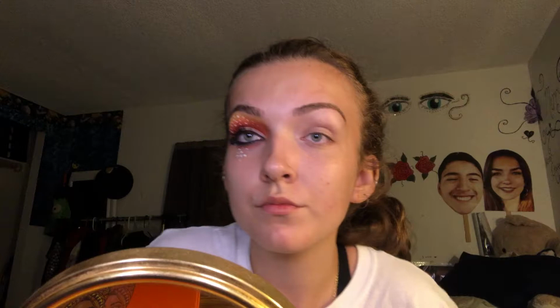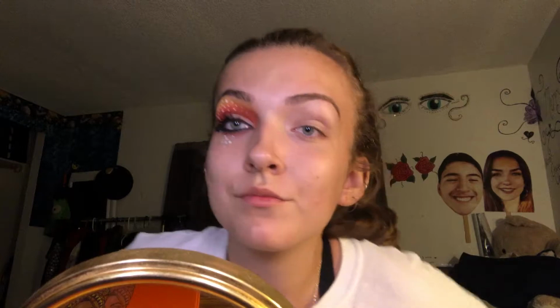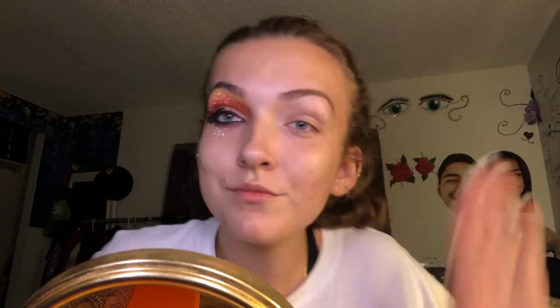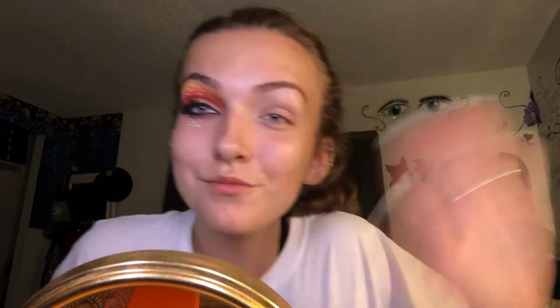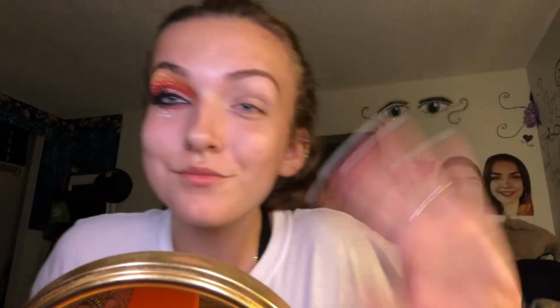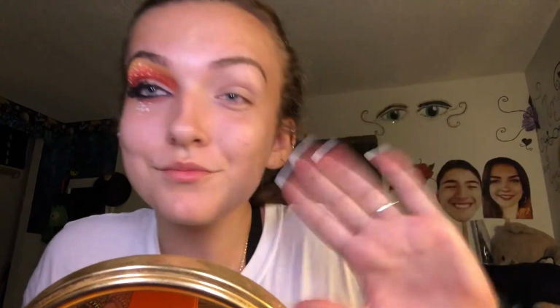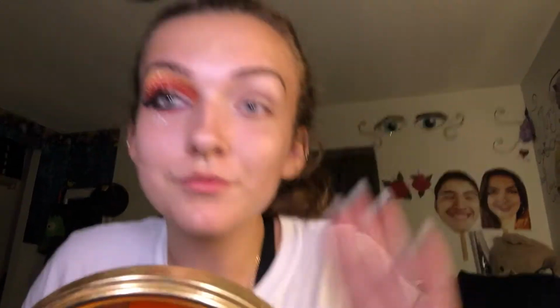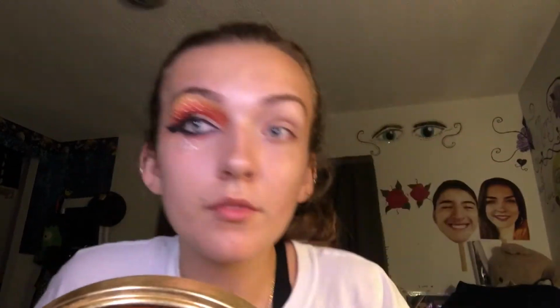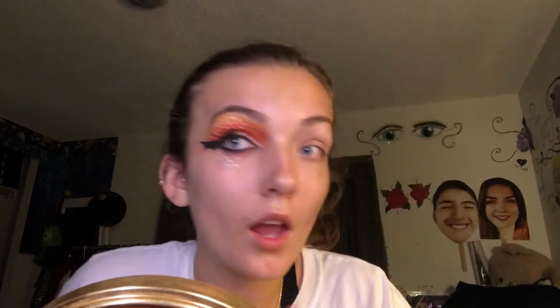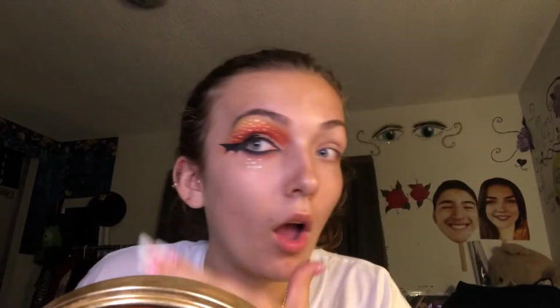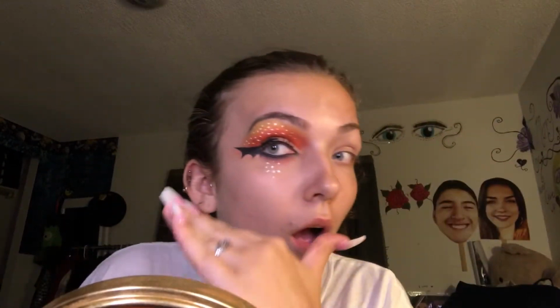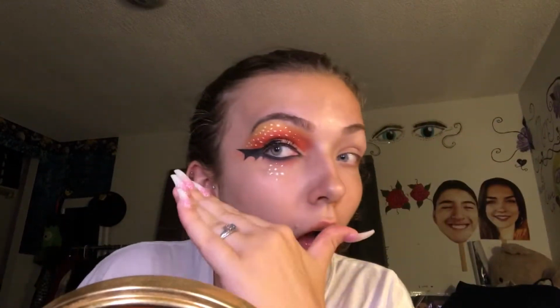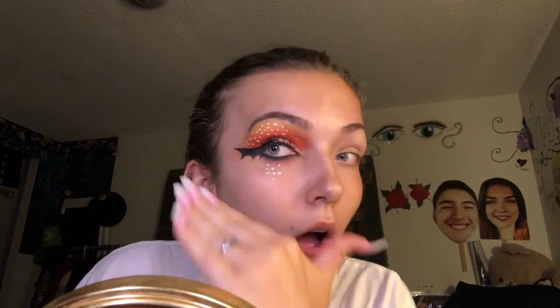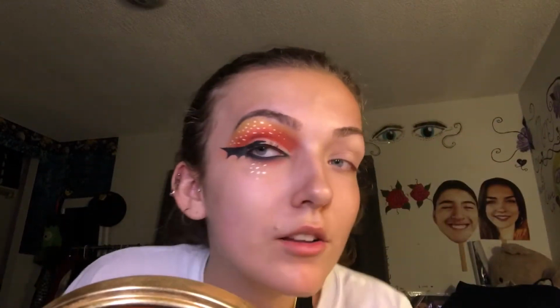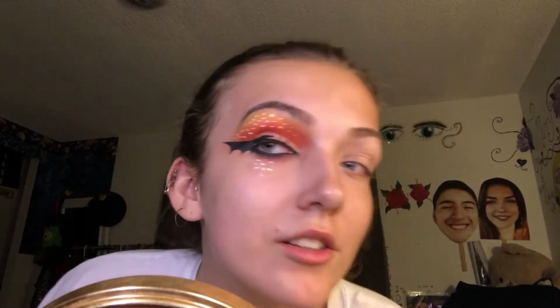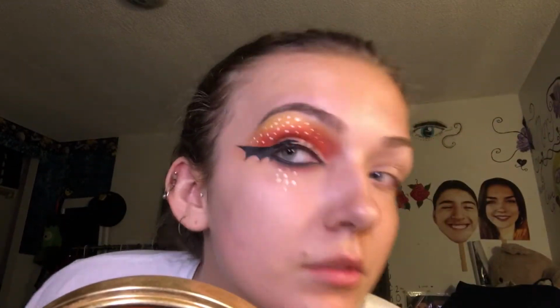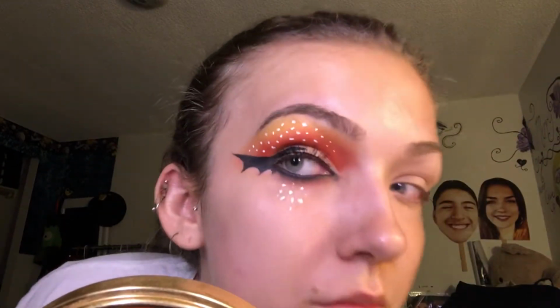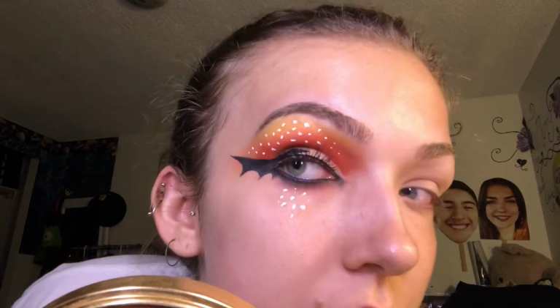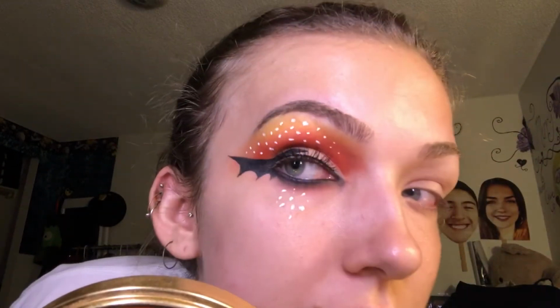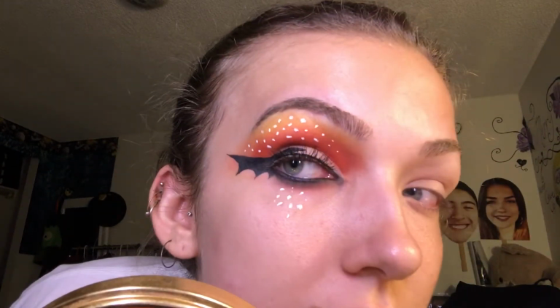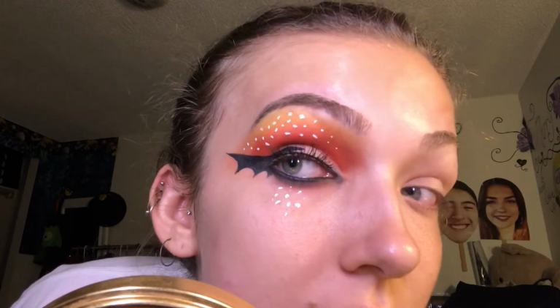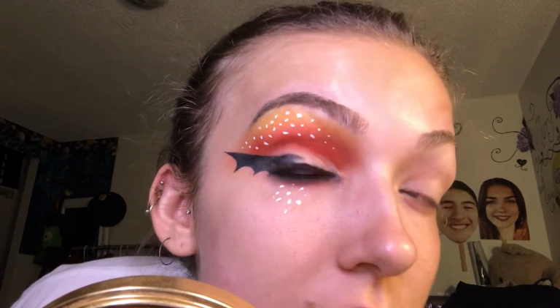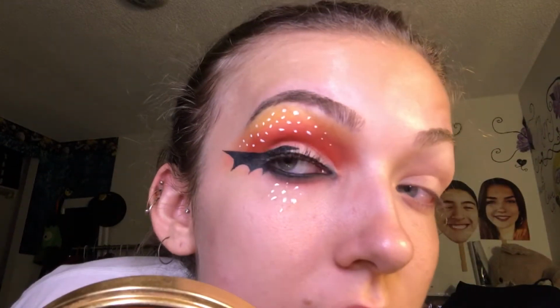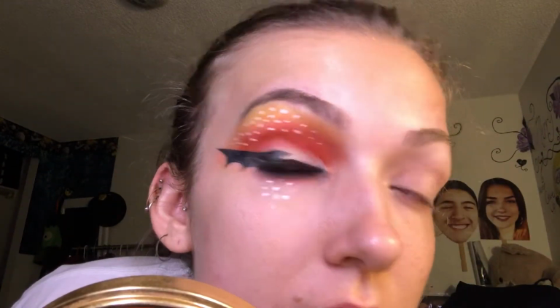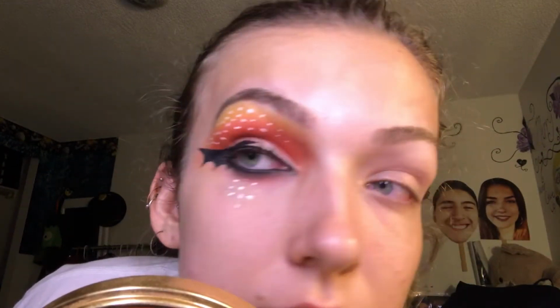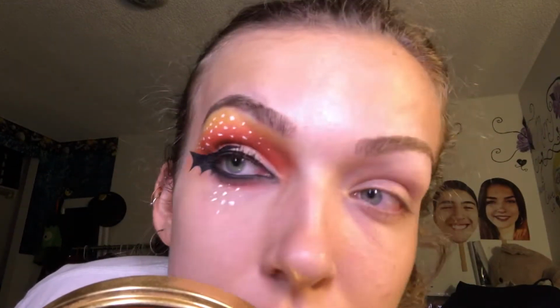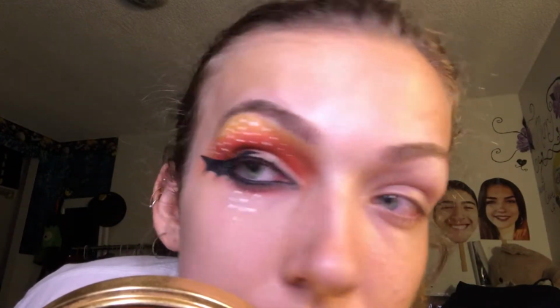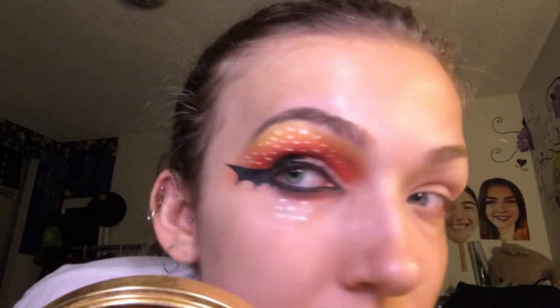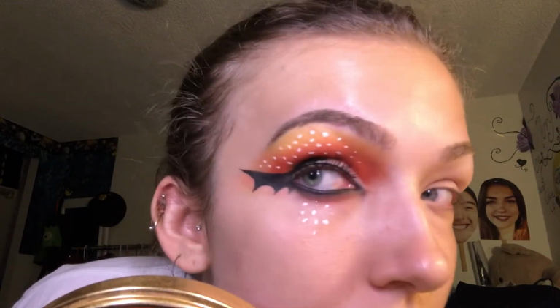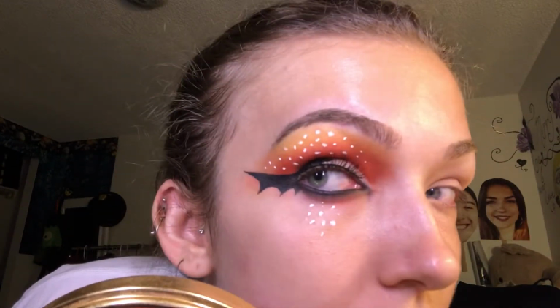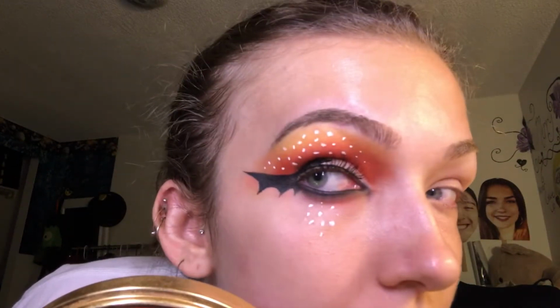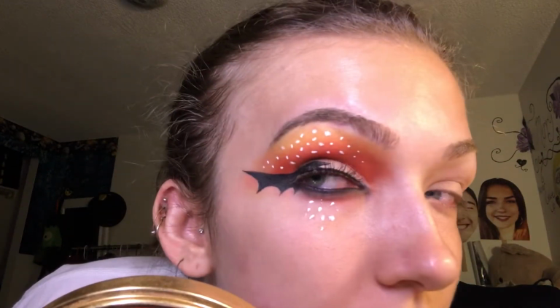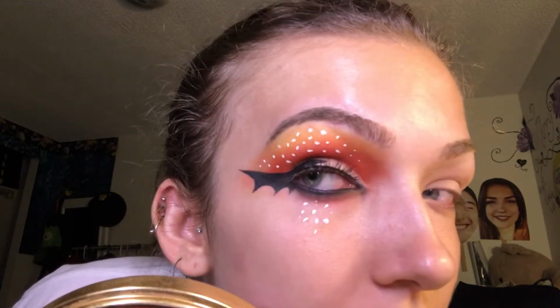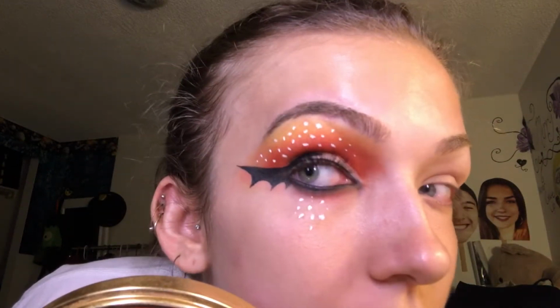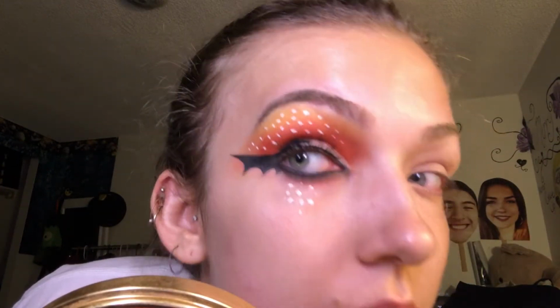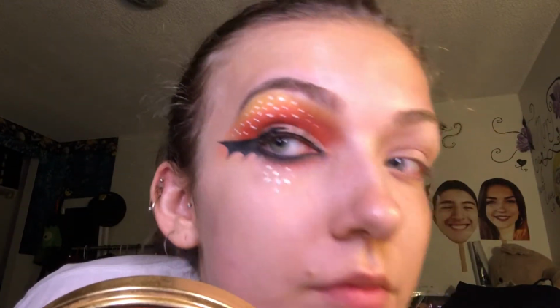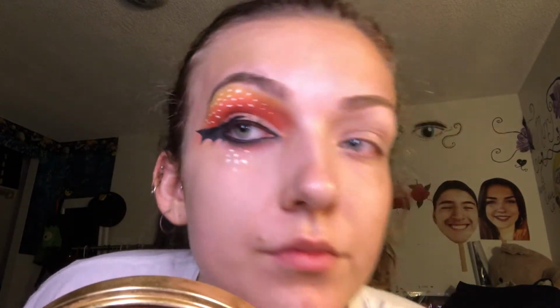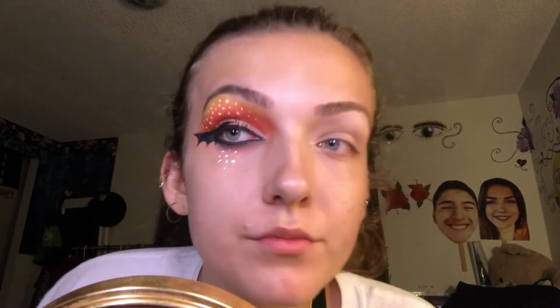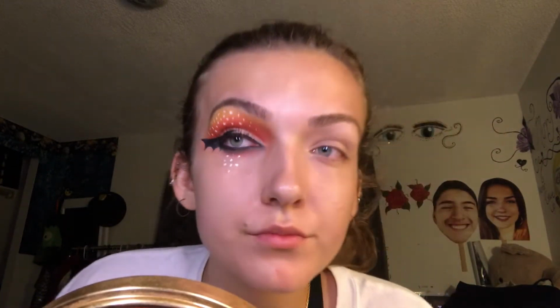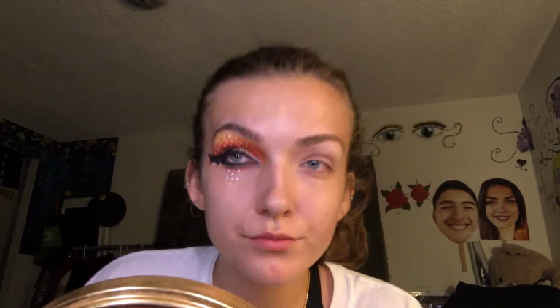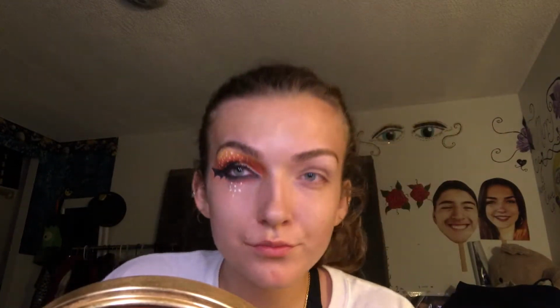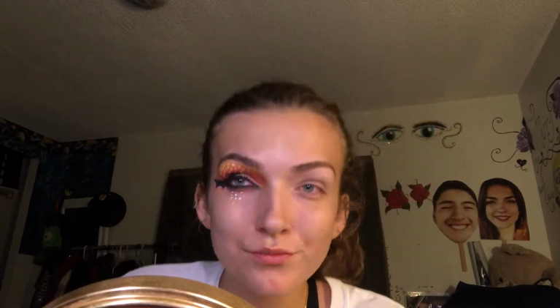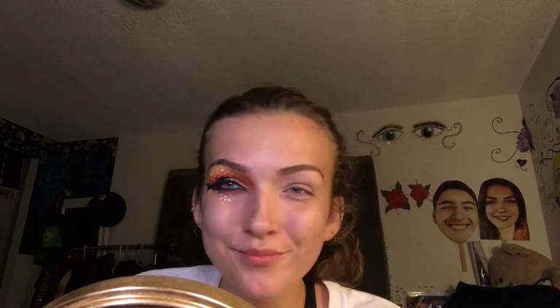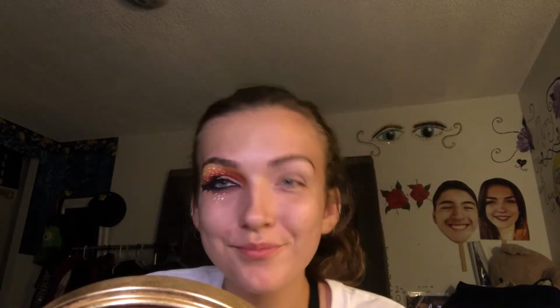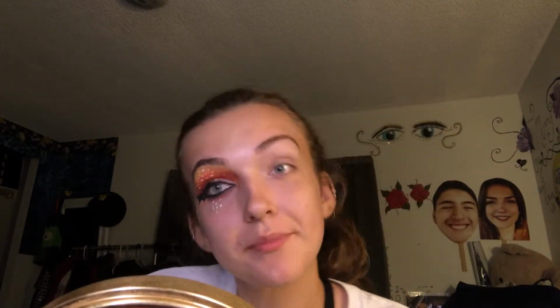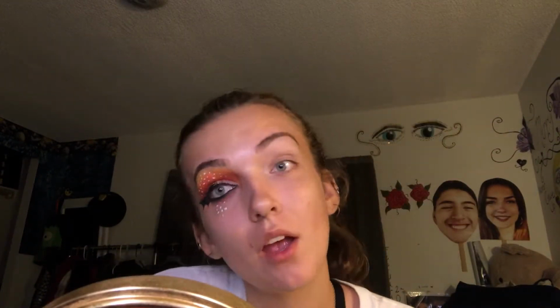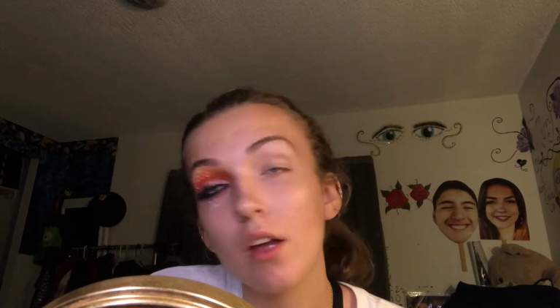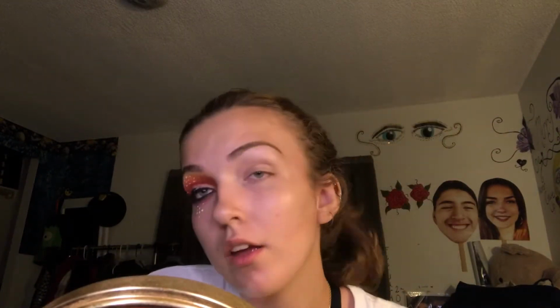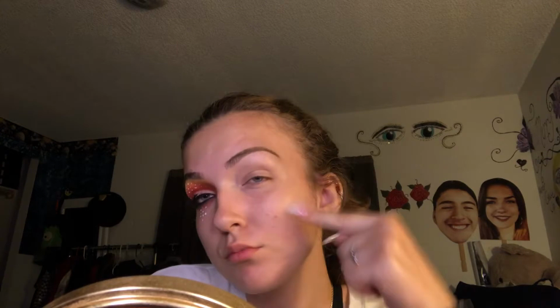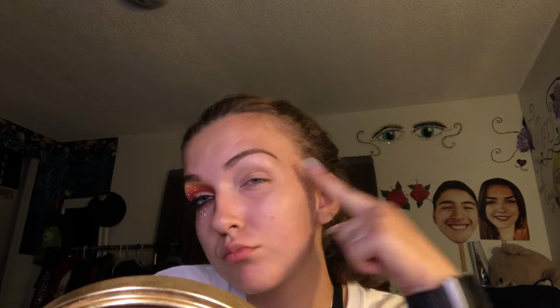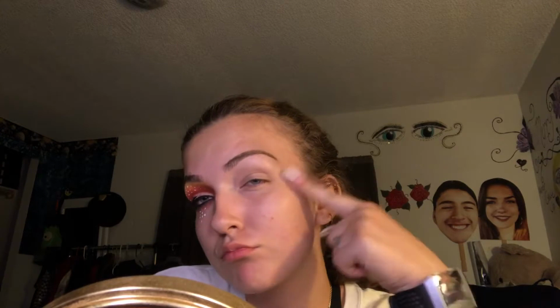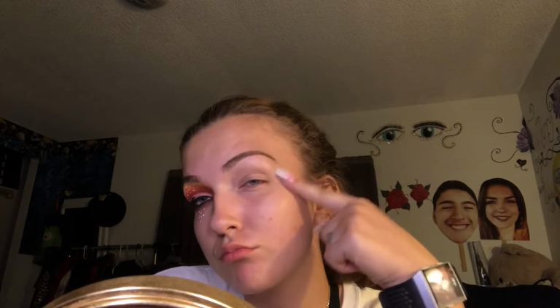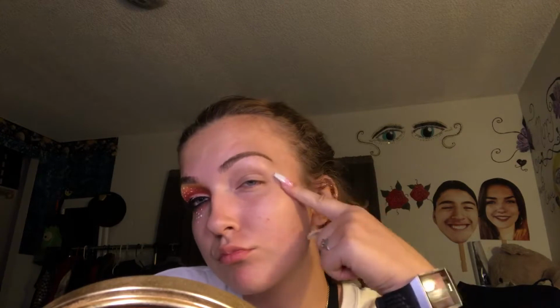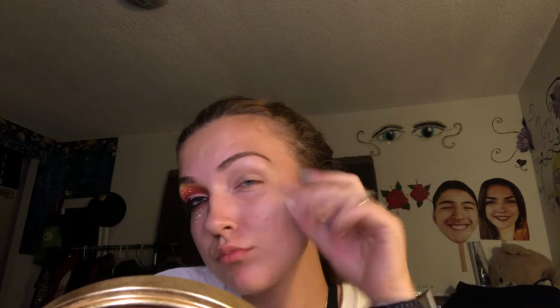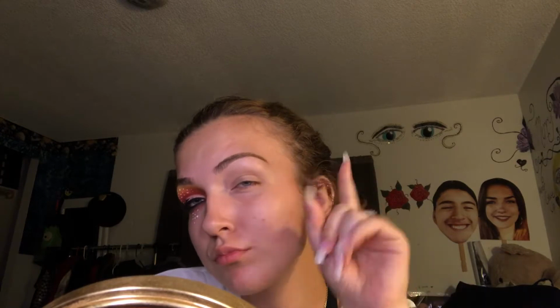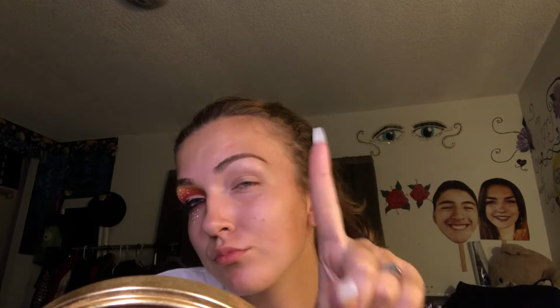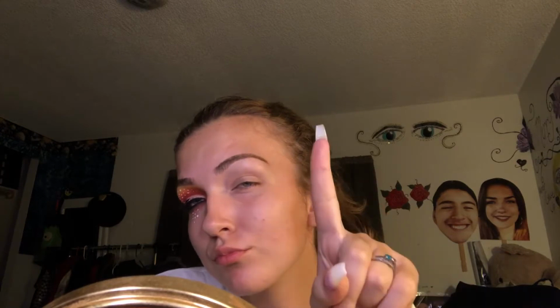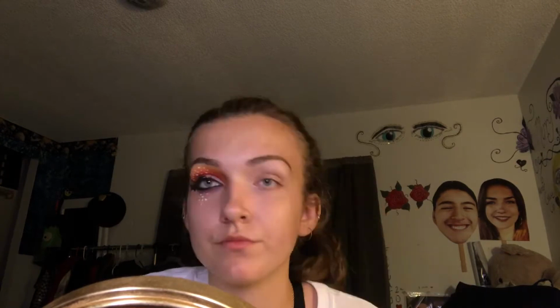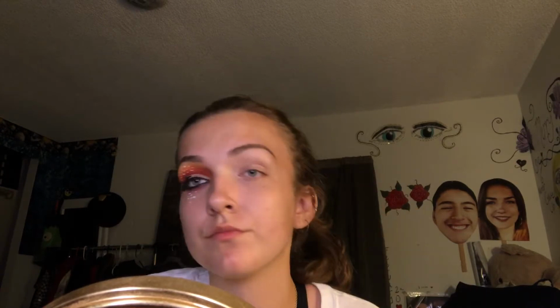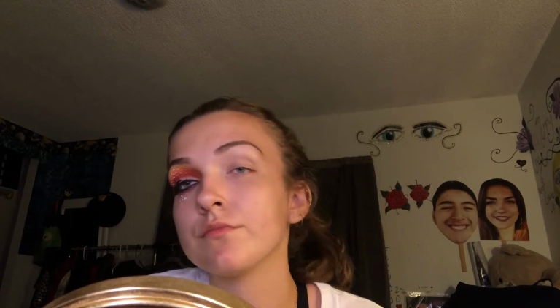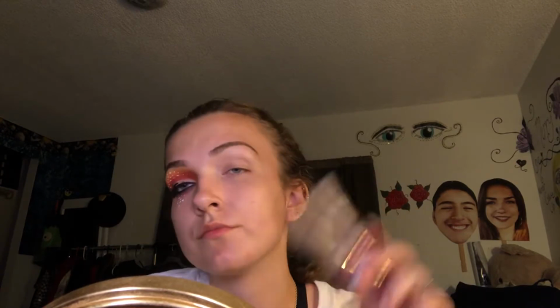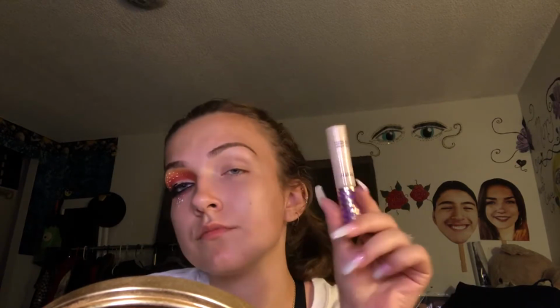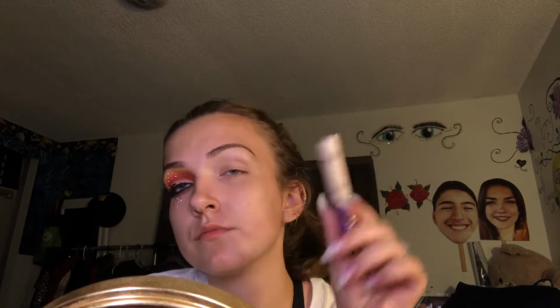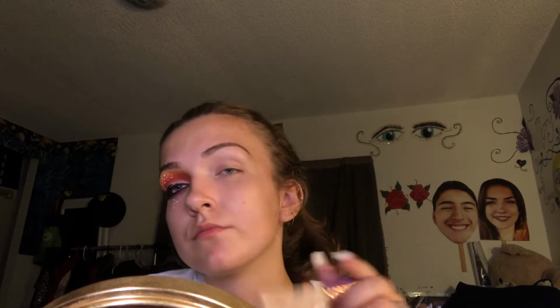What is going on you guys? Welcome back. In this first Halloween makeup tutorial, I'm going to be doing a bat winged eyeliner.